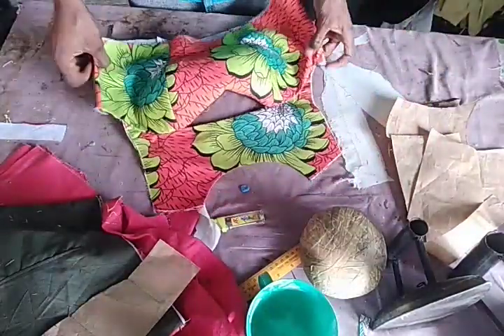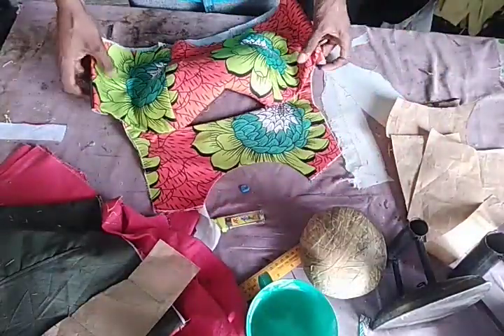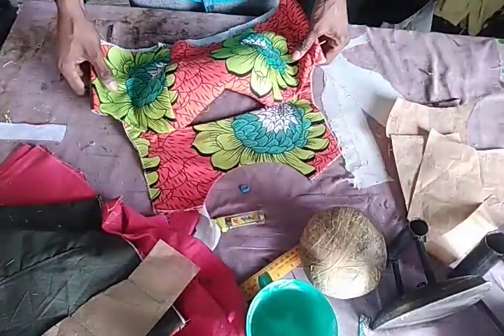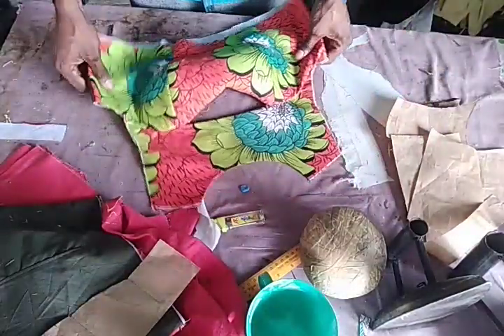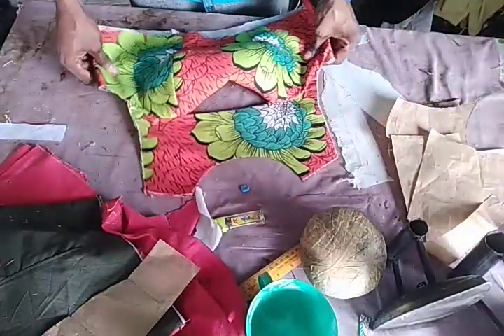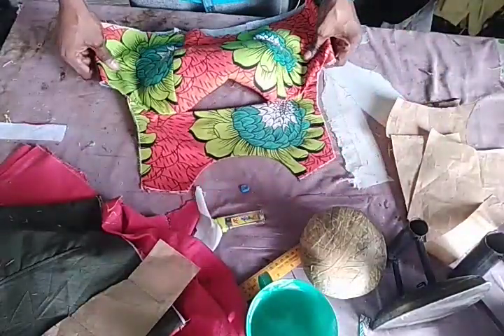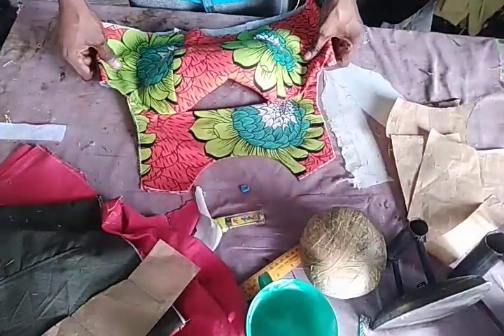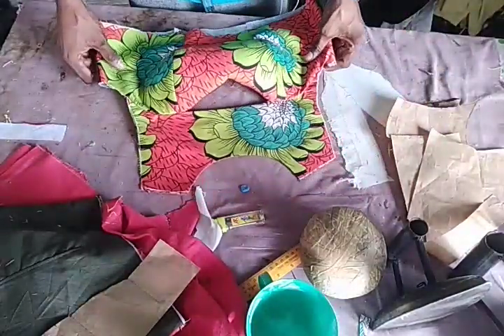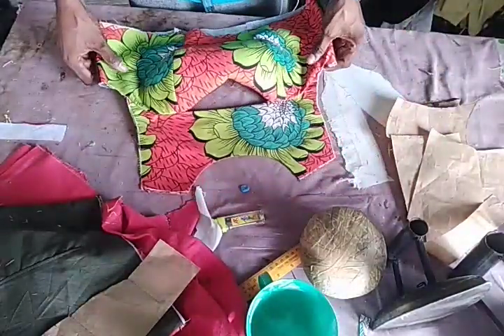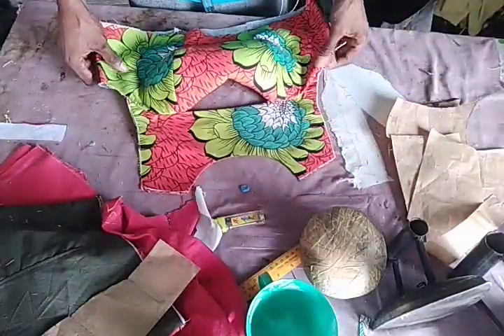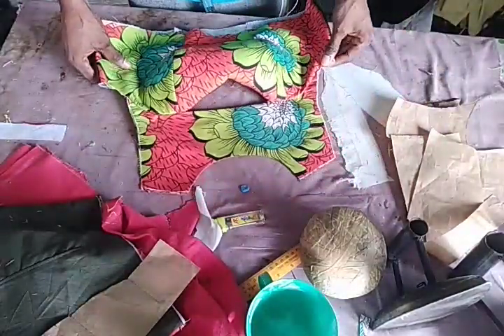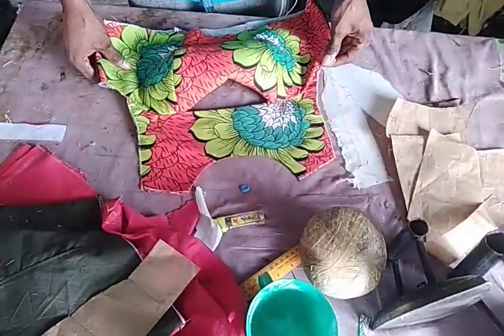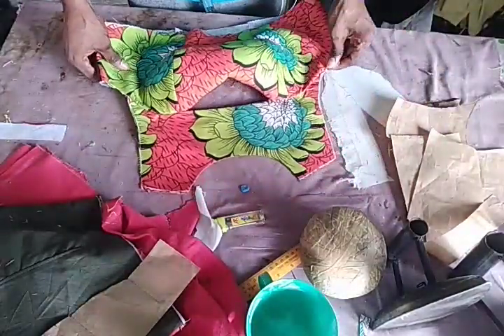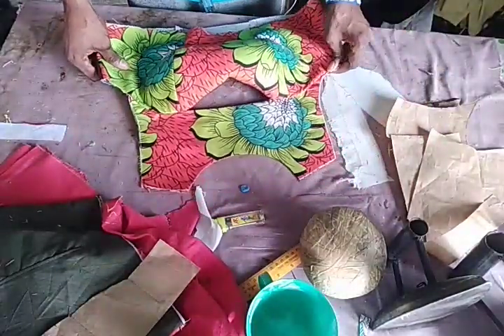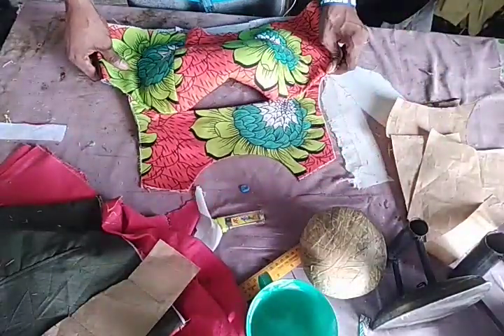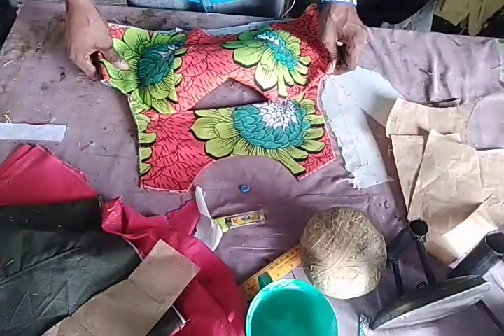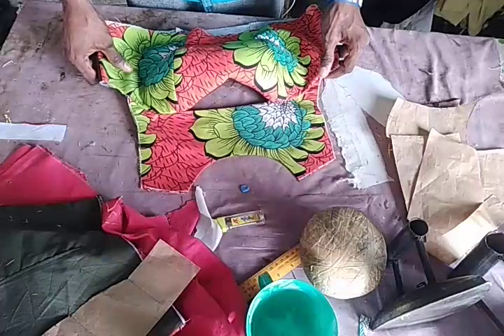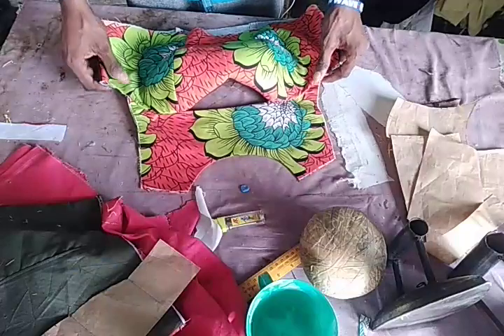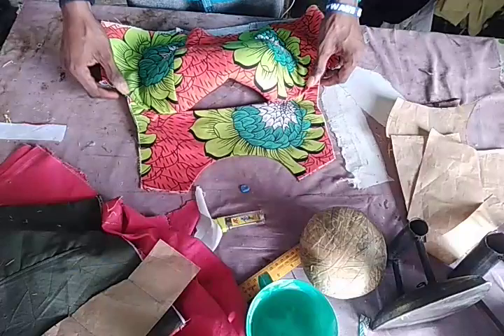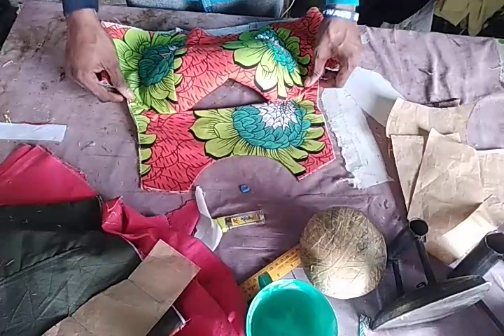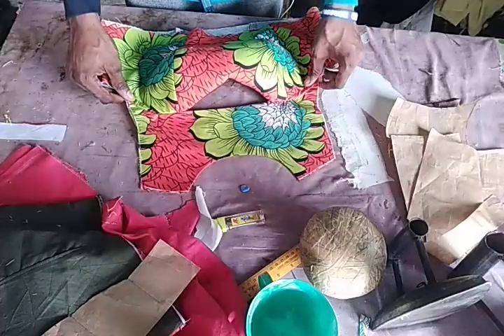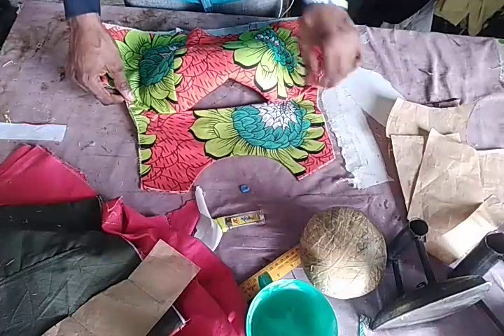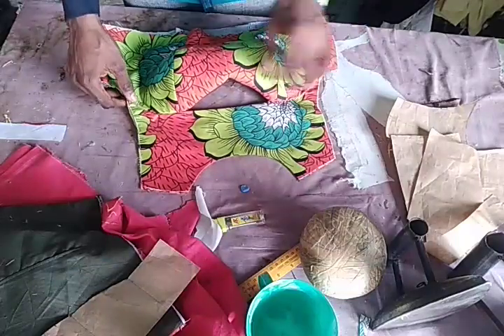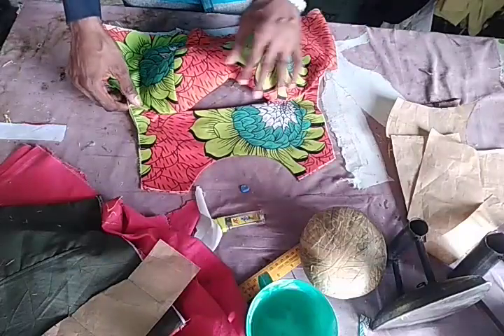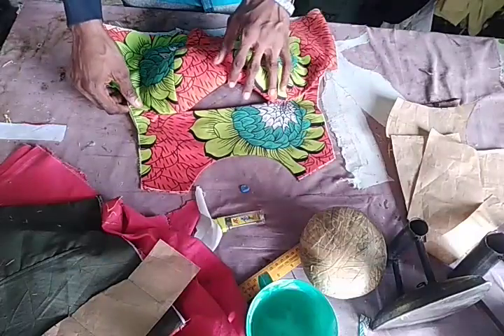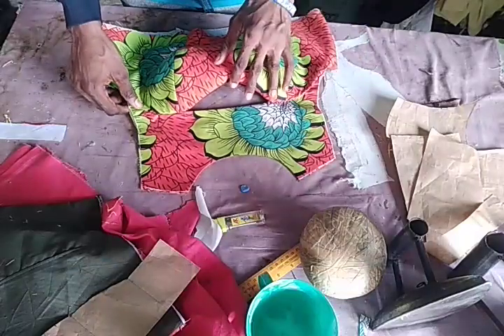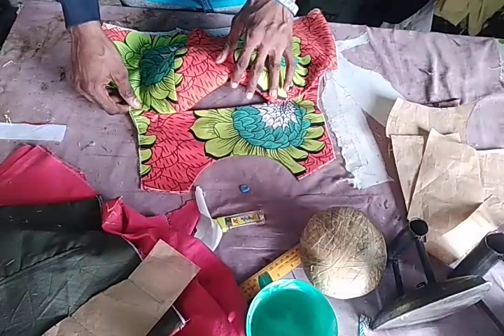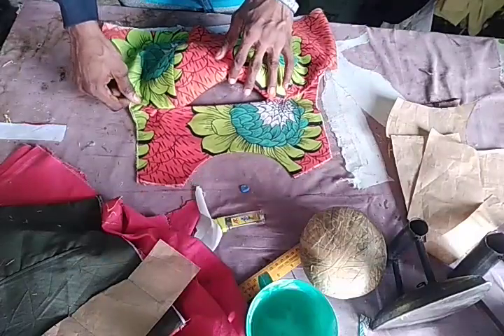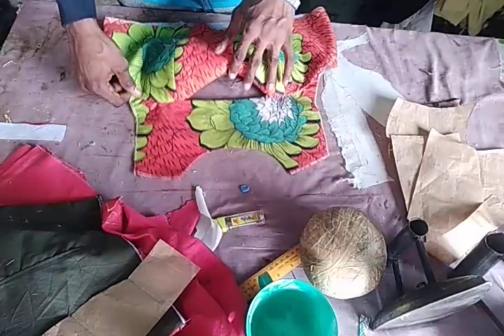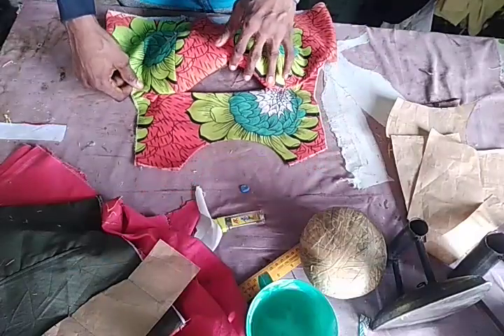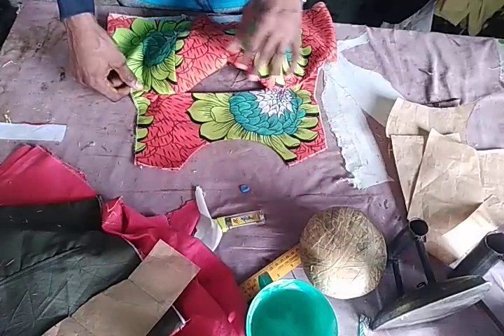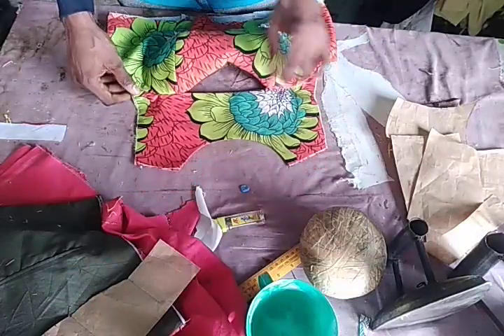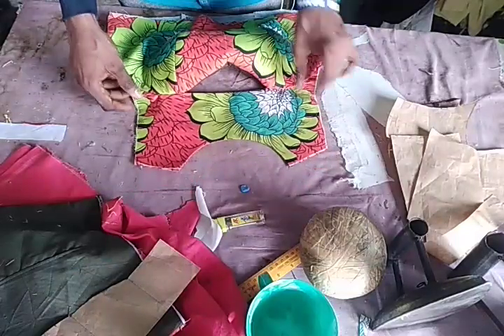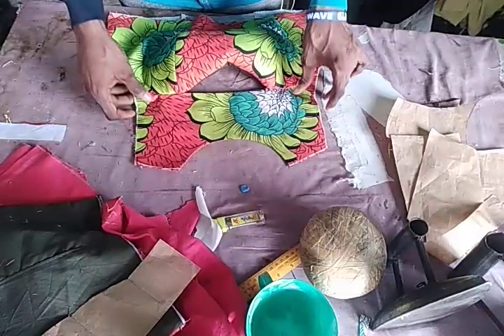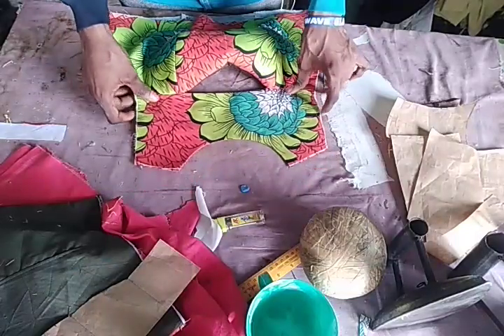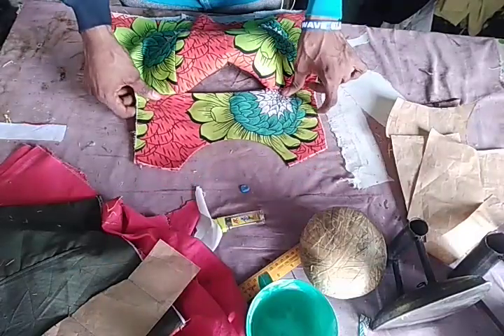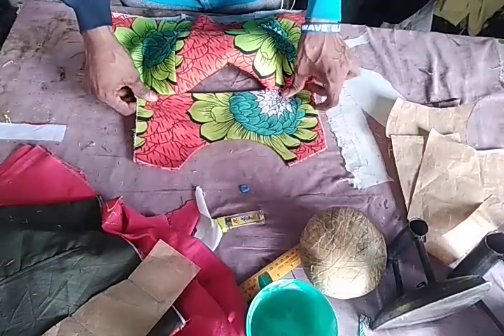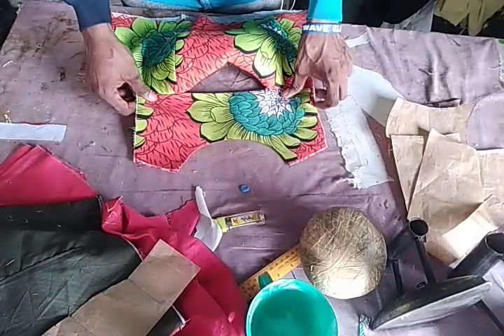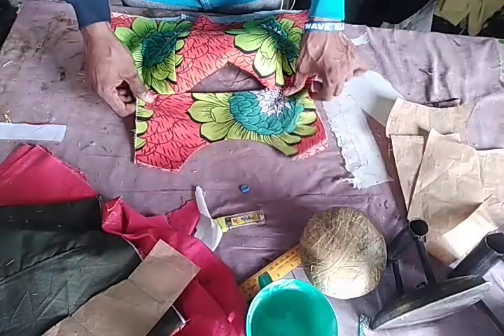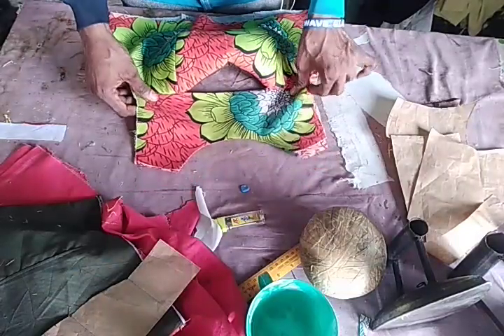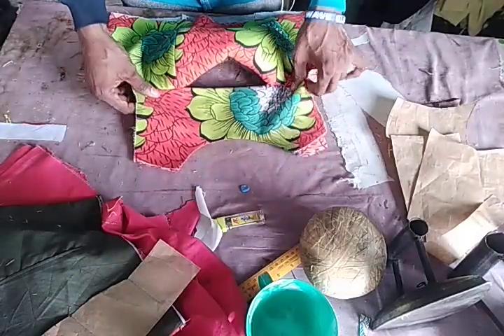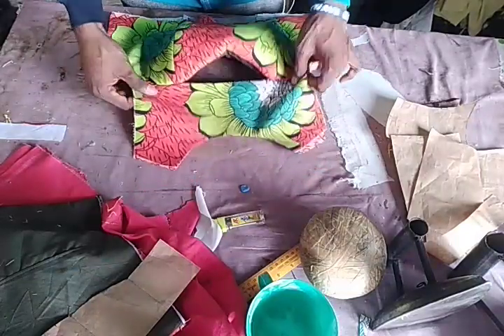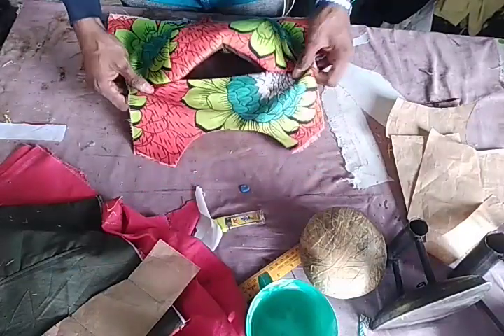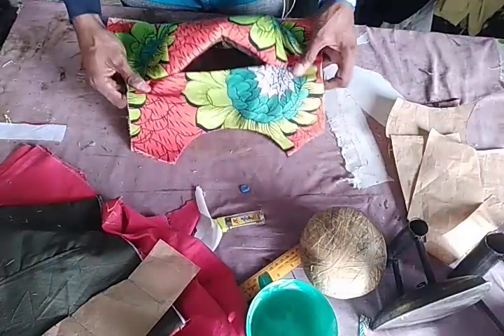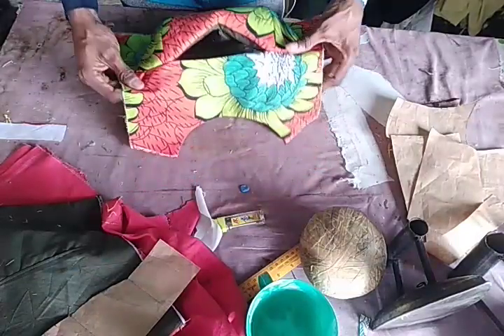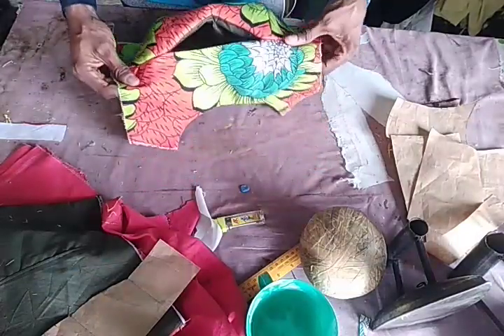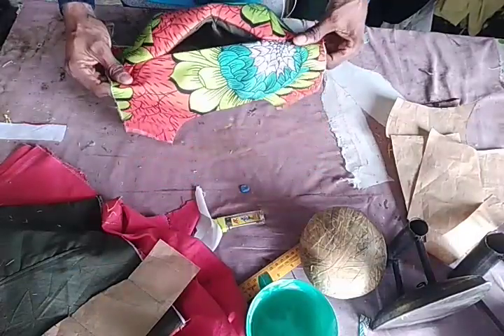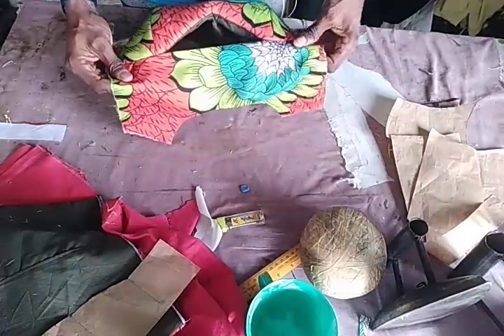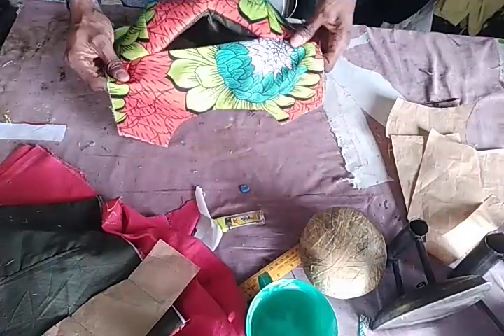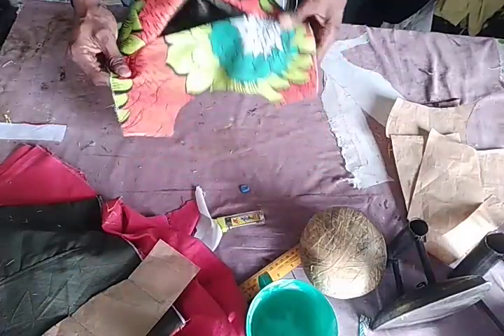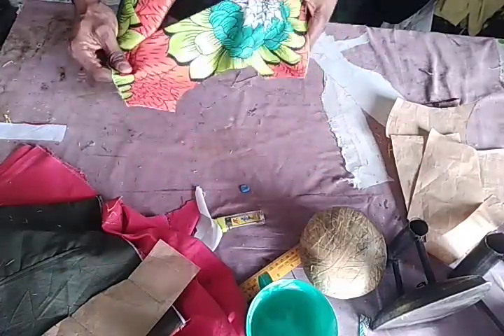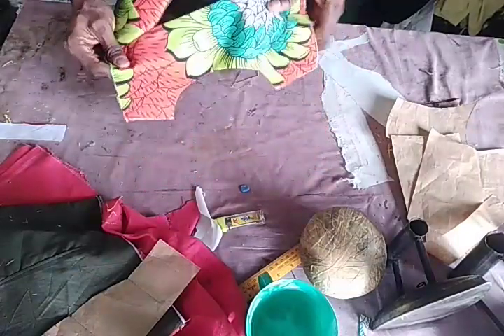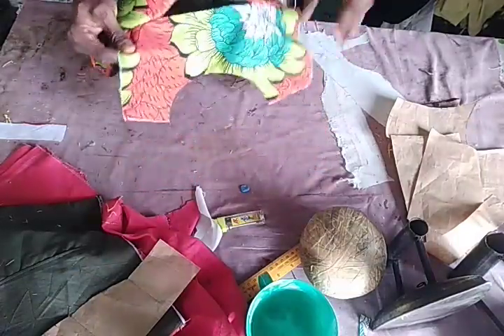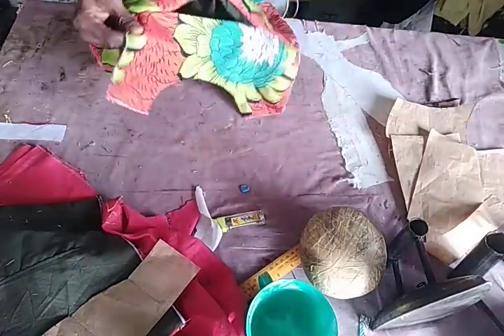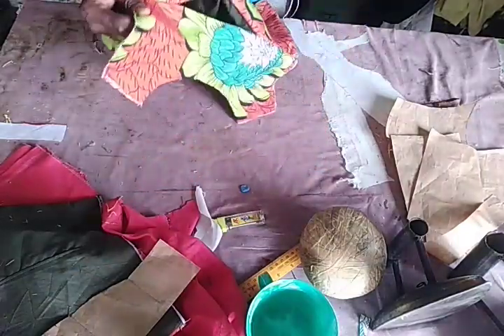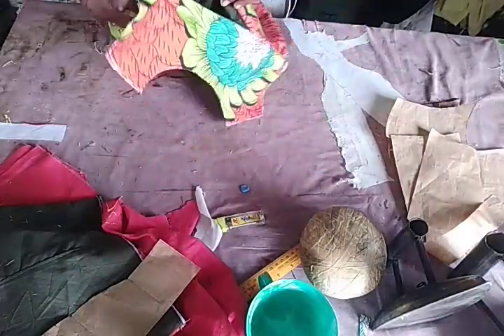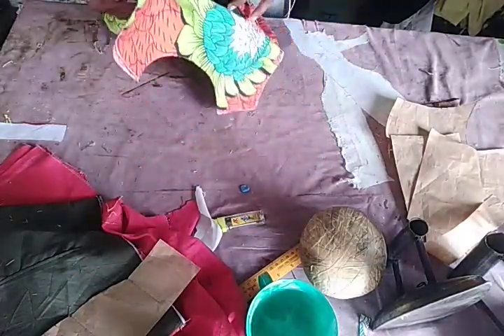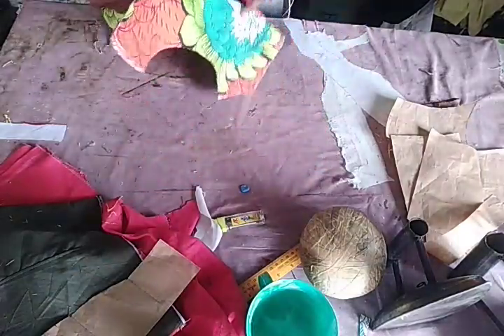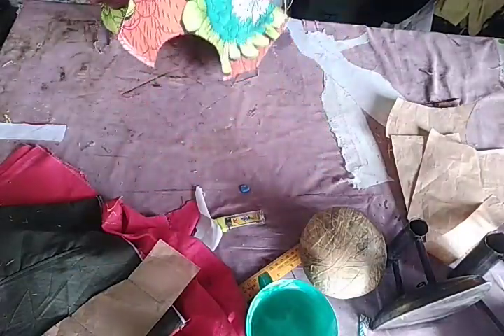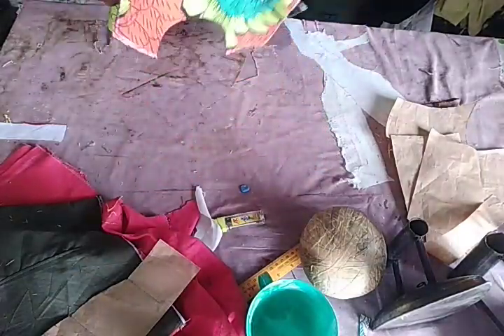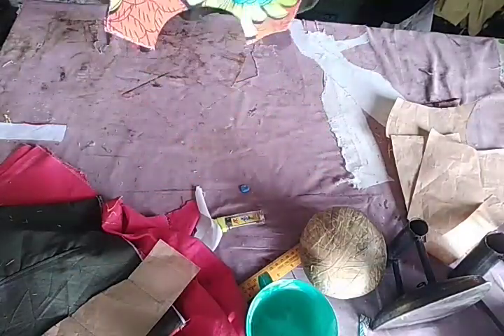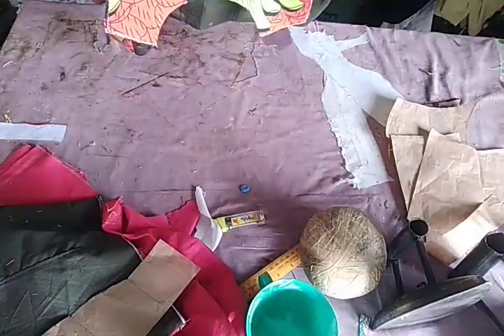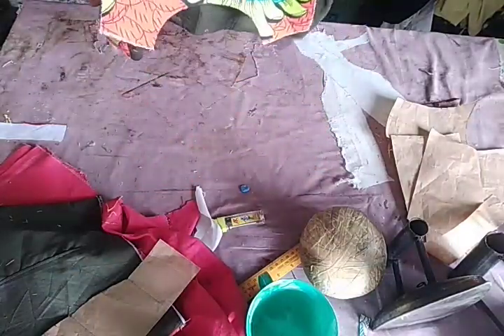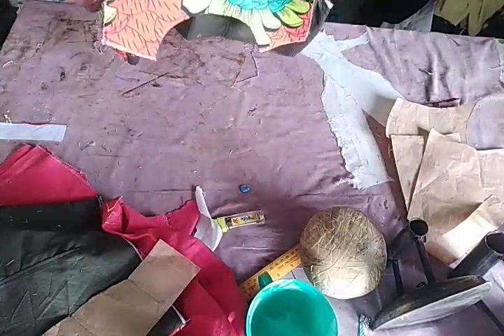I might show you guys the picture of the outcome, so you can see what you have been making. Bye.